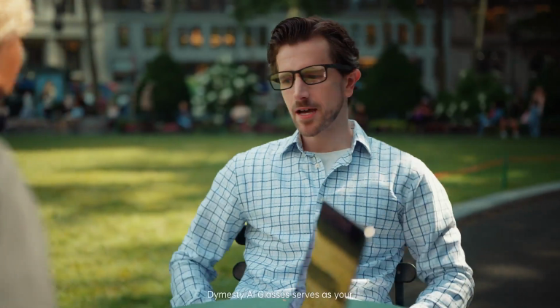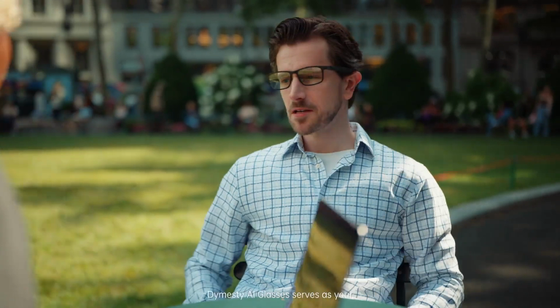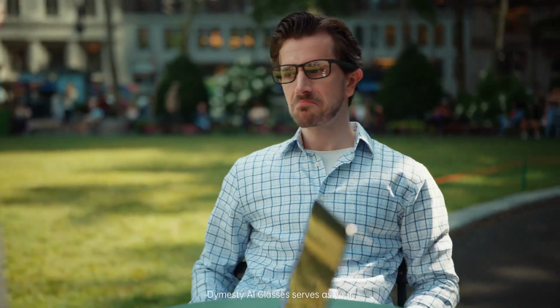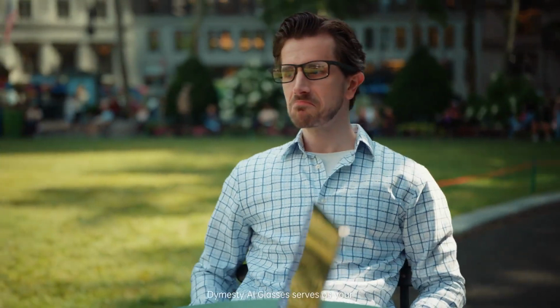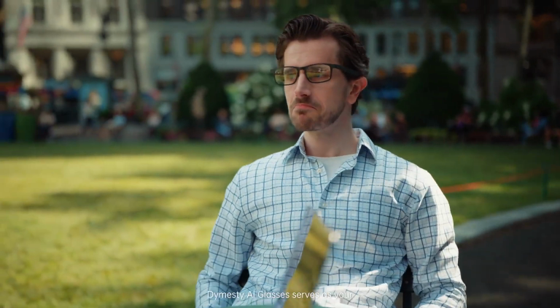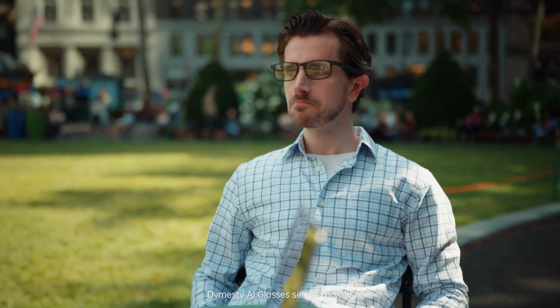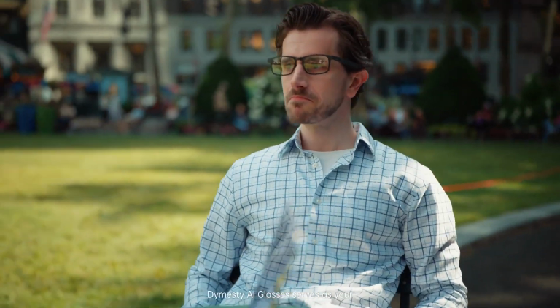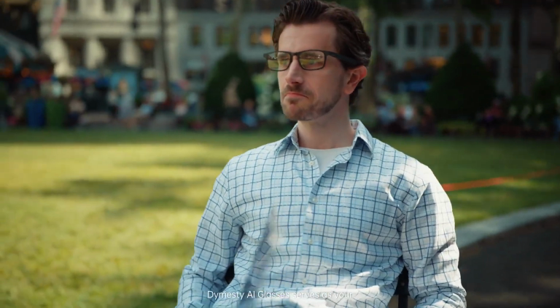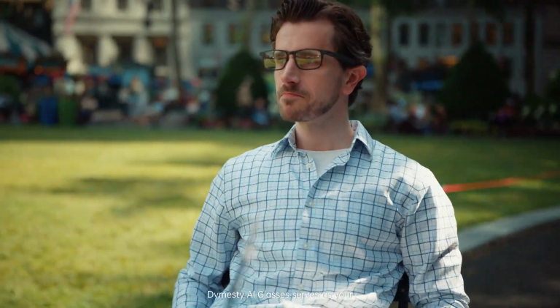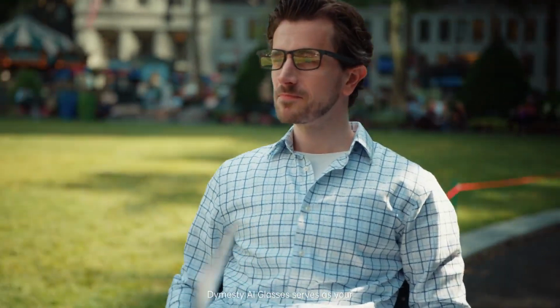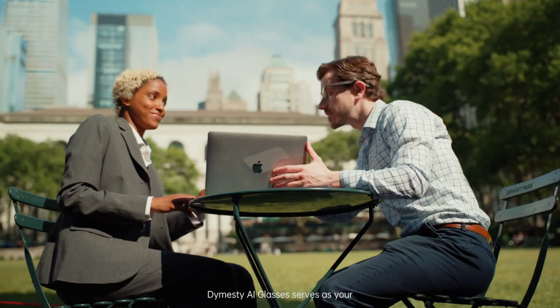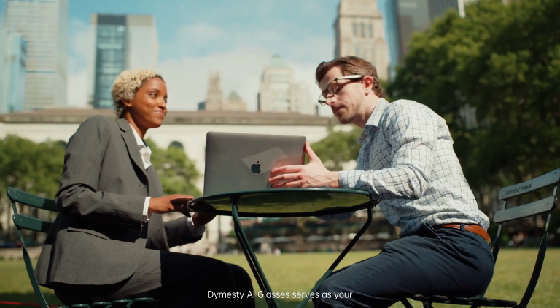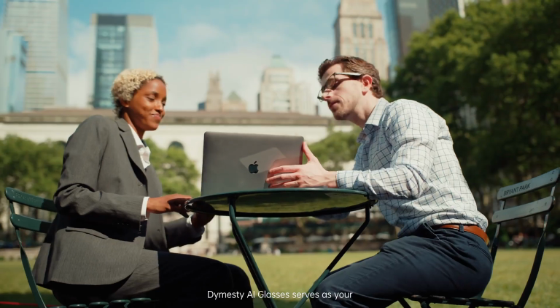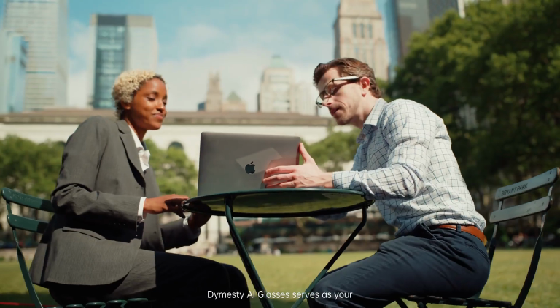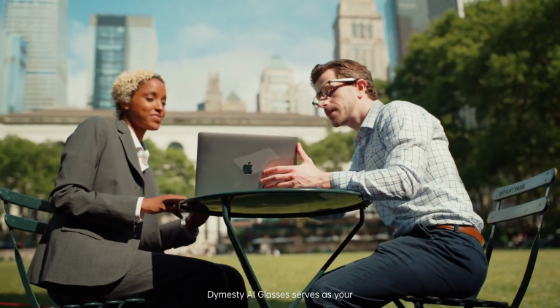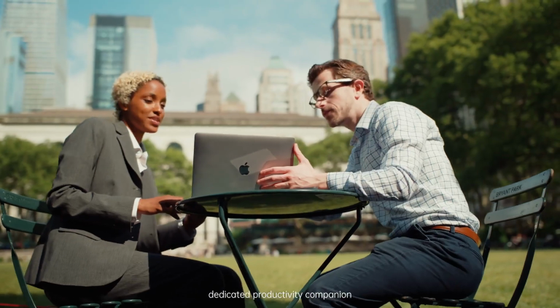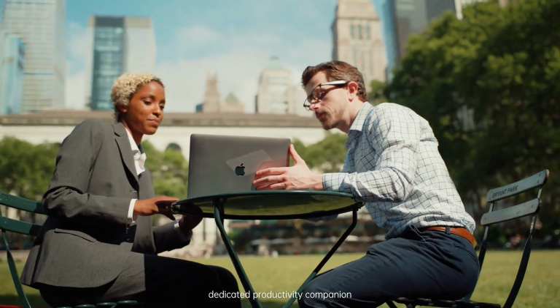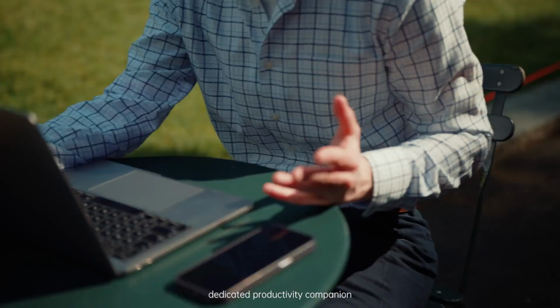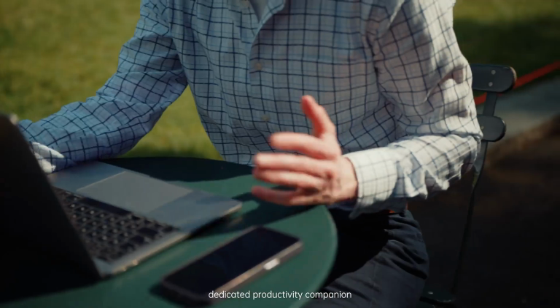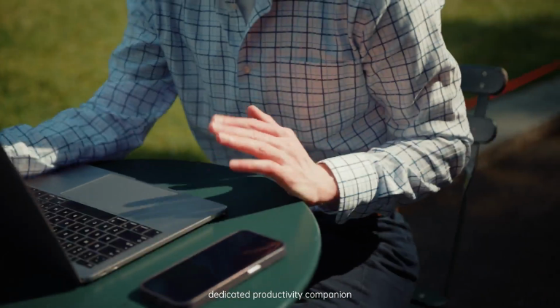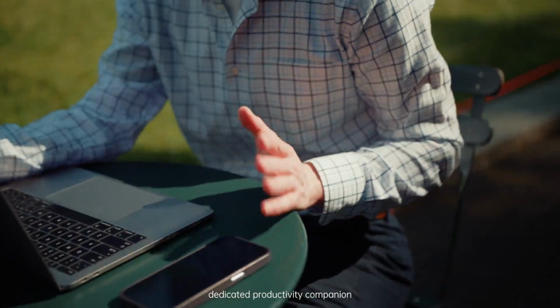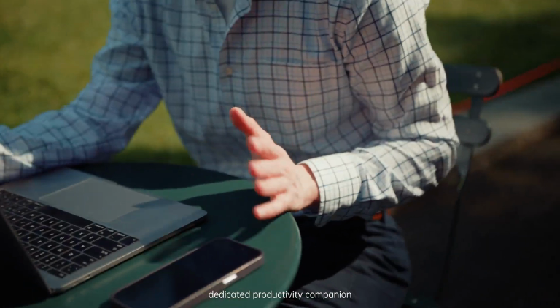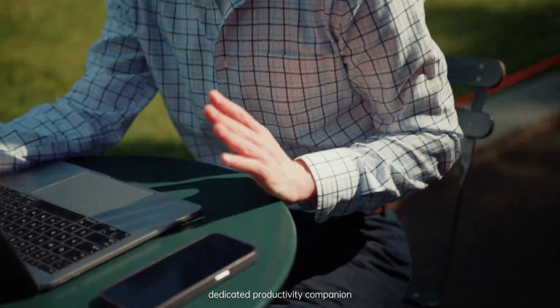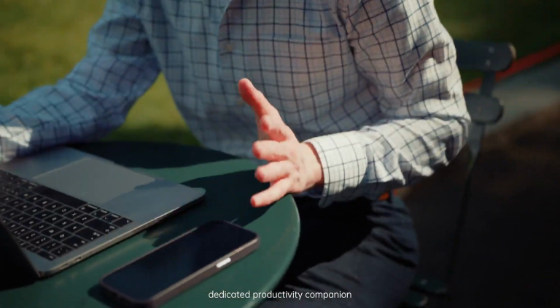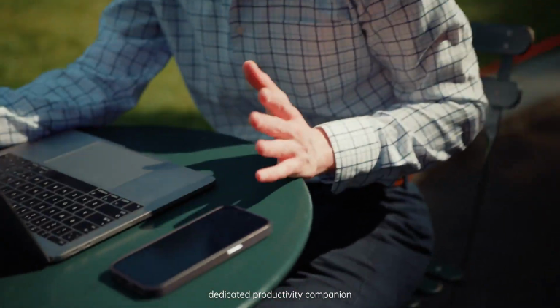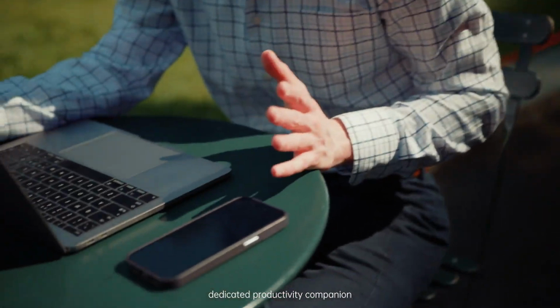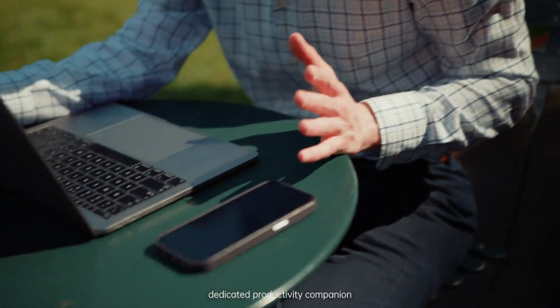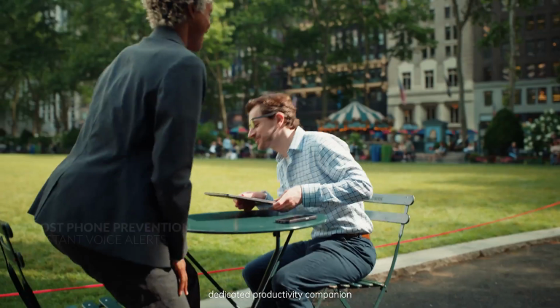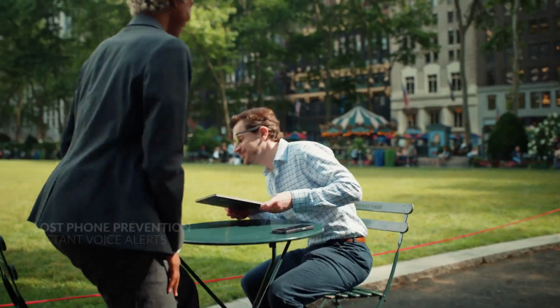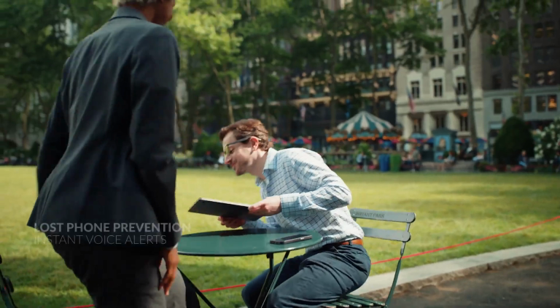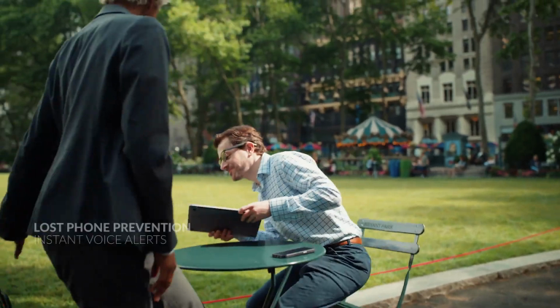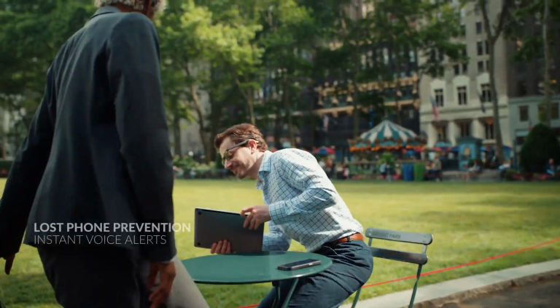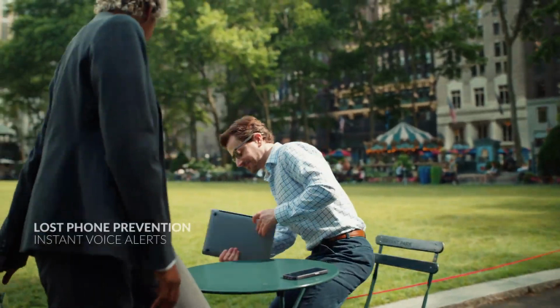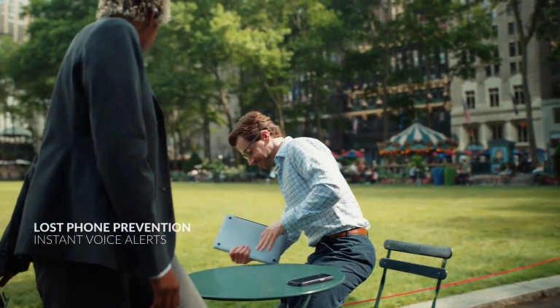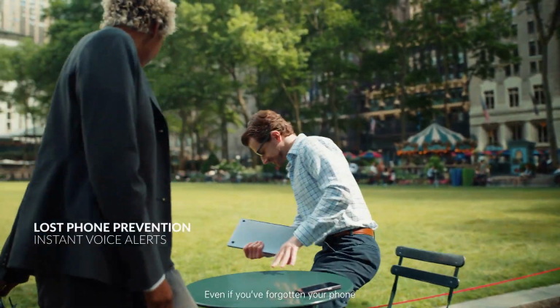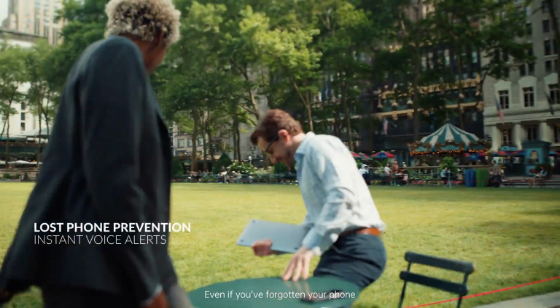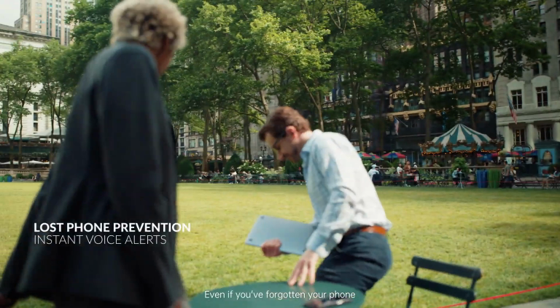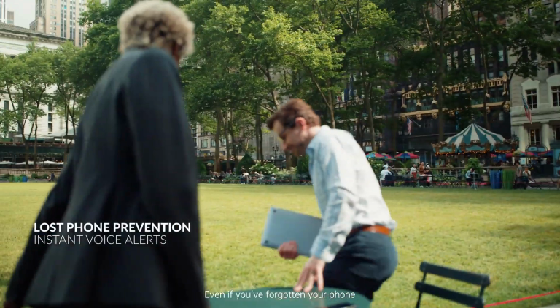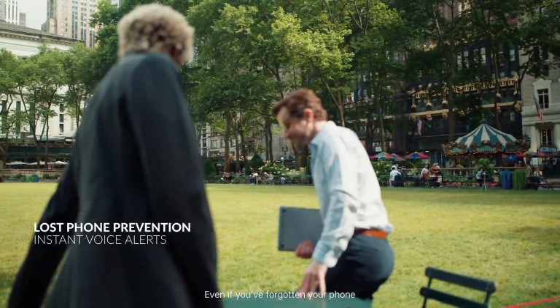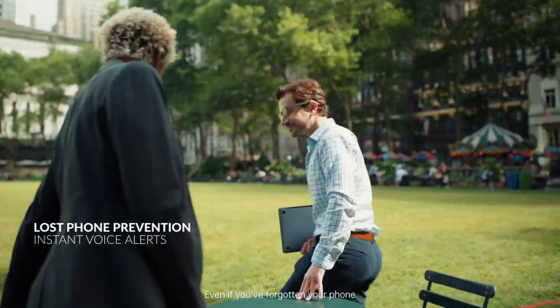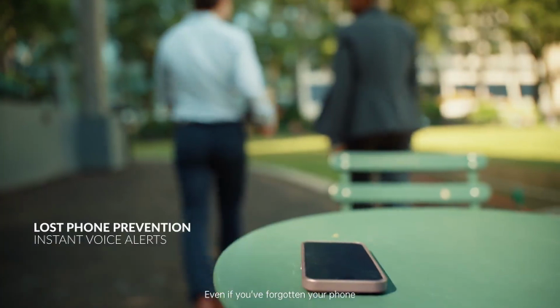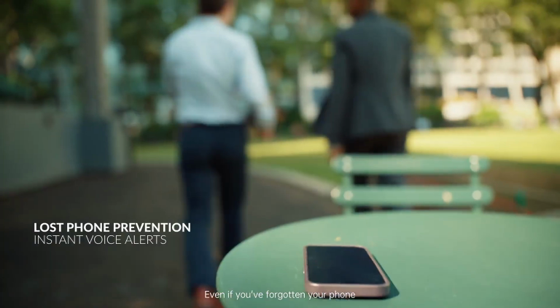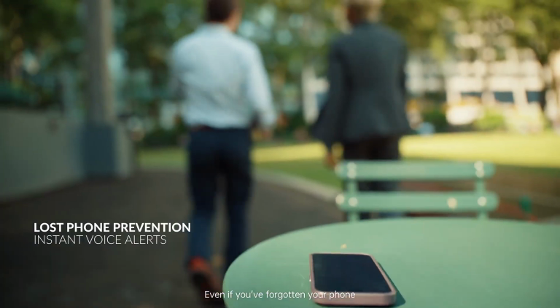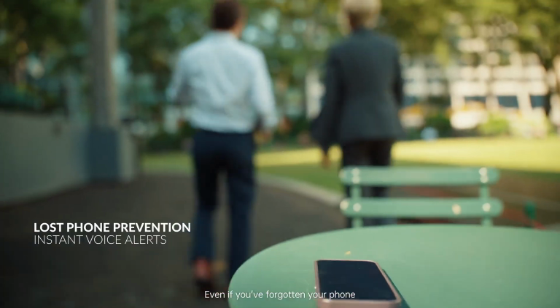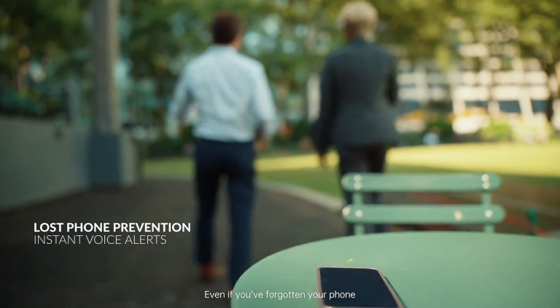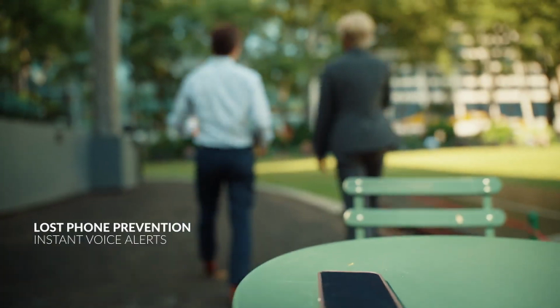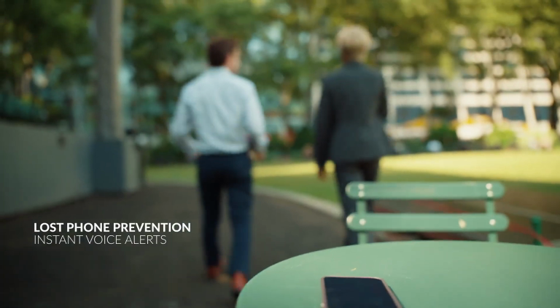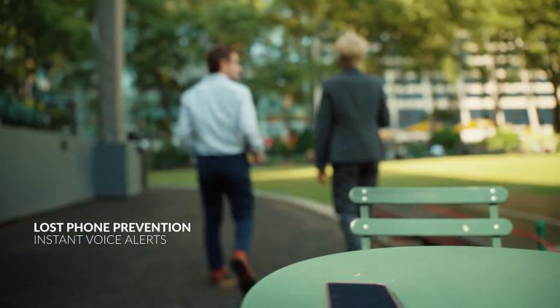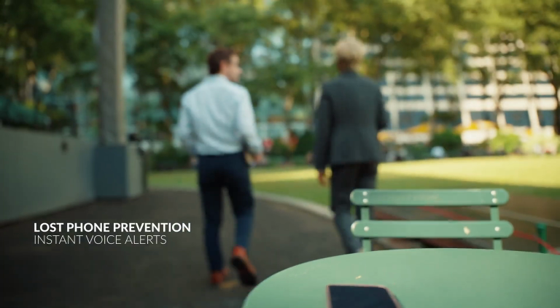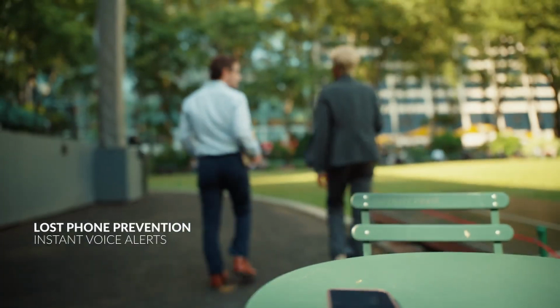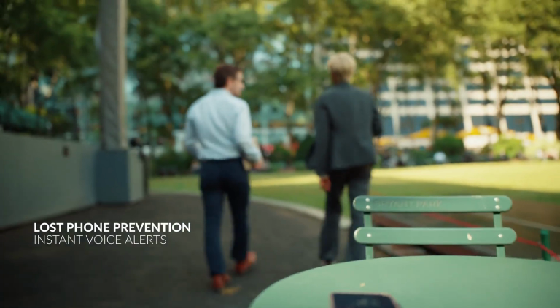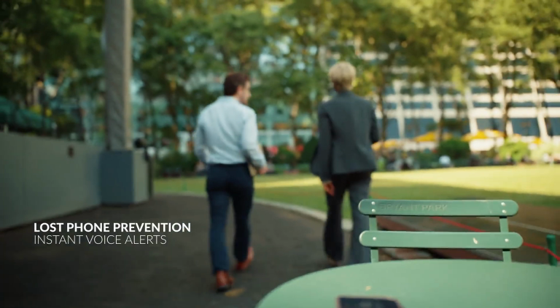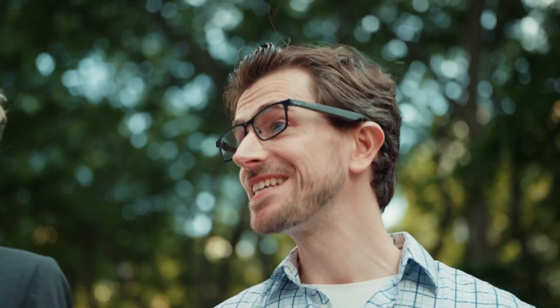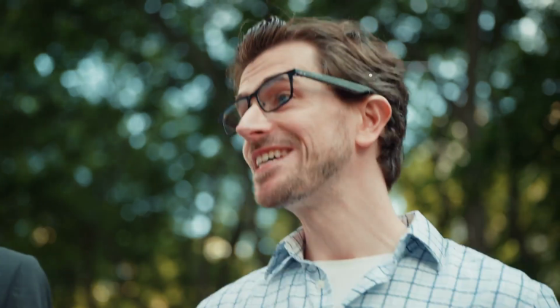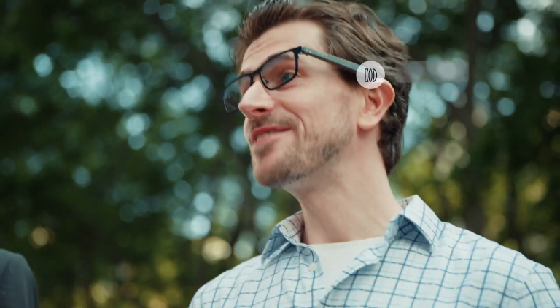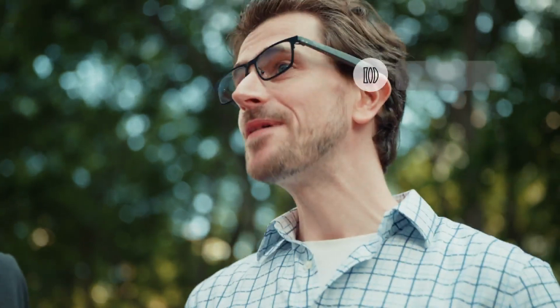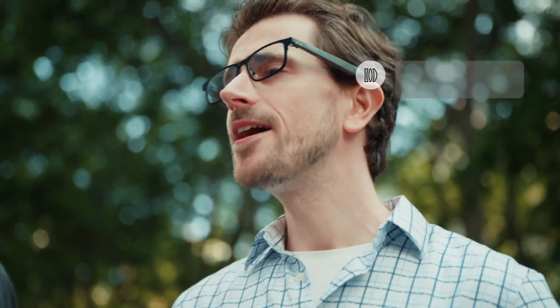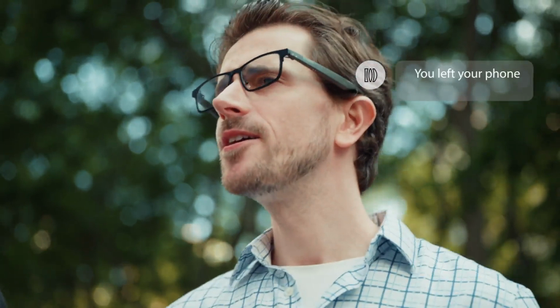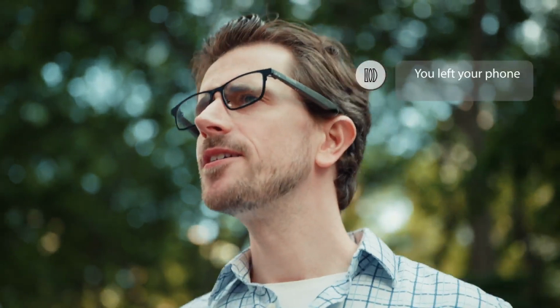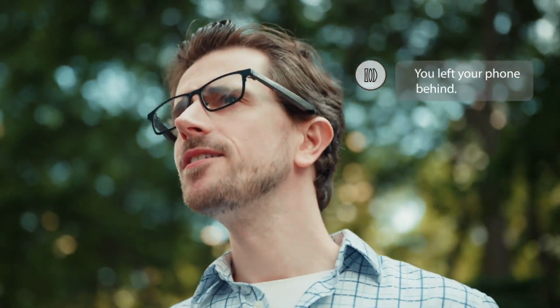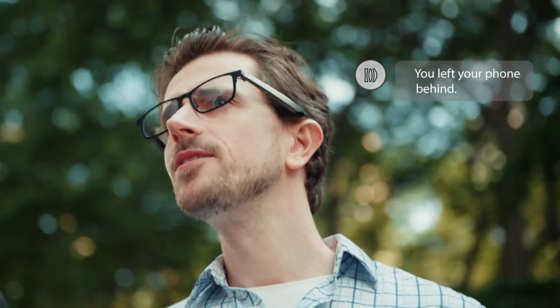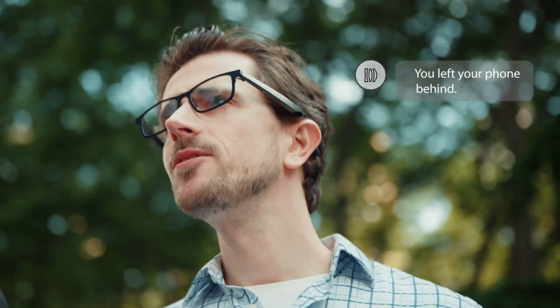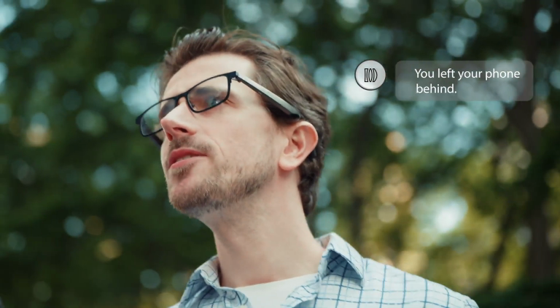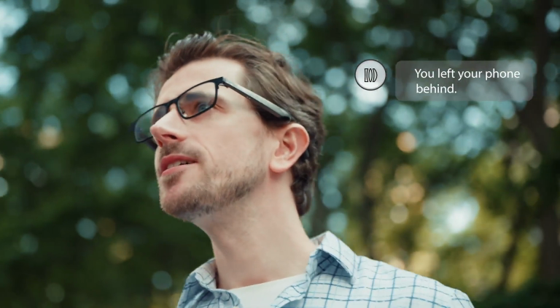Dimesti AI glasses serve as your dedicated productivity companion — even if you've forgotten your phone, you've left it behind.